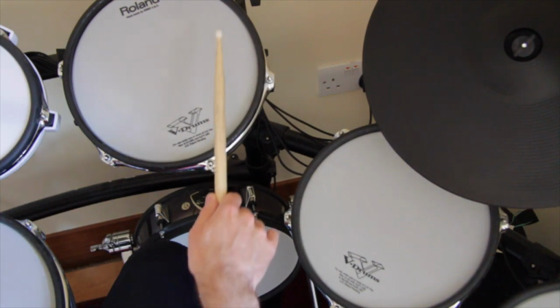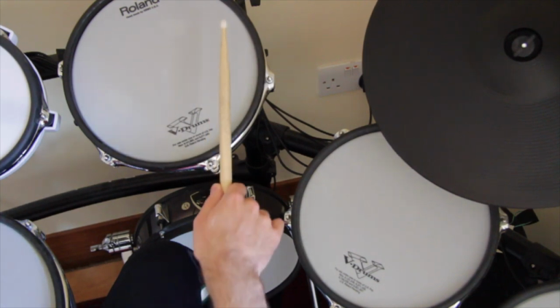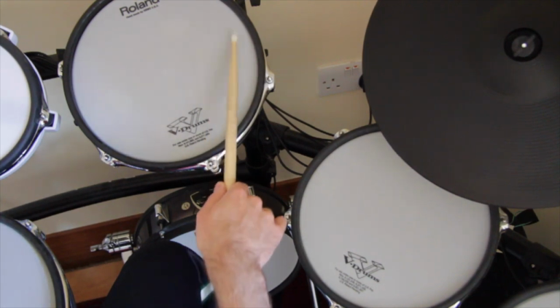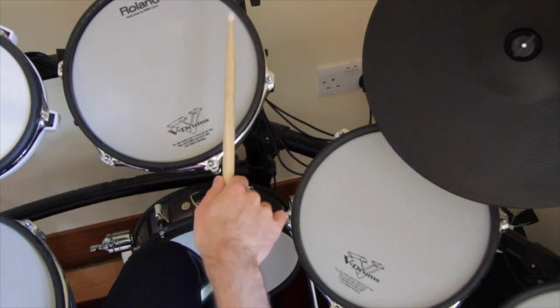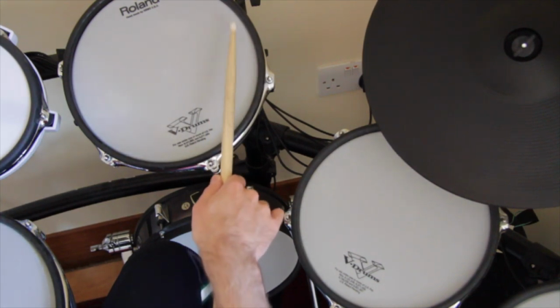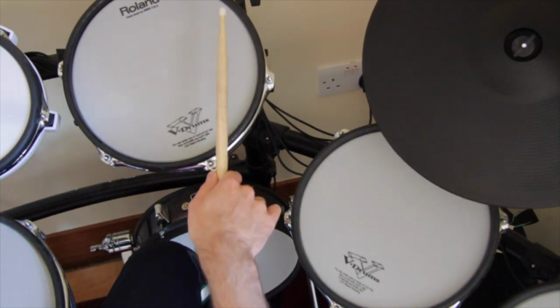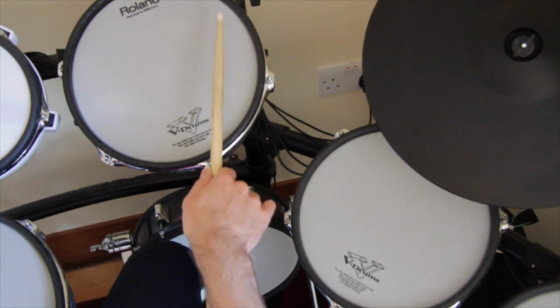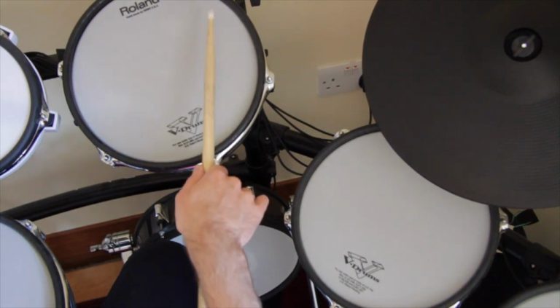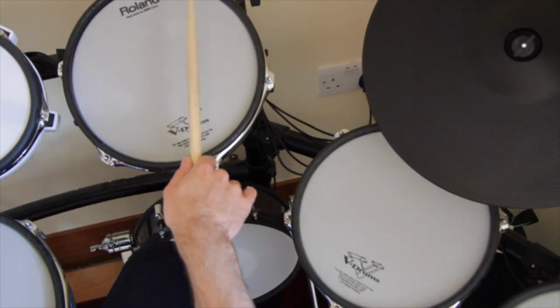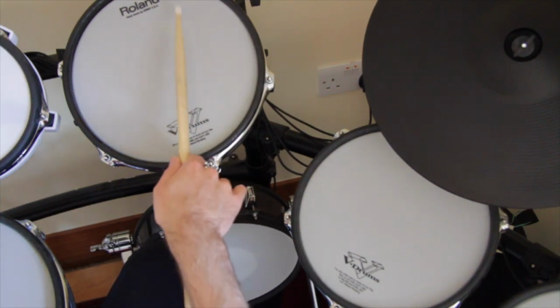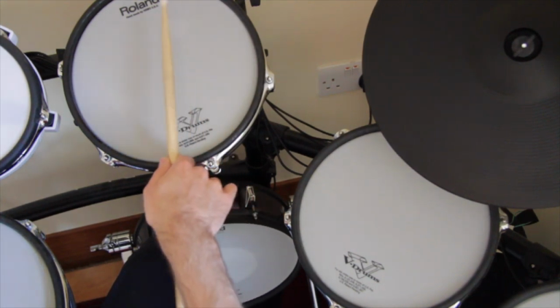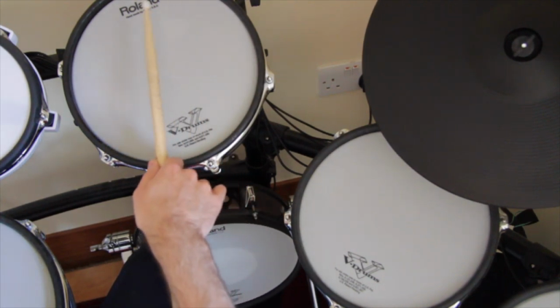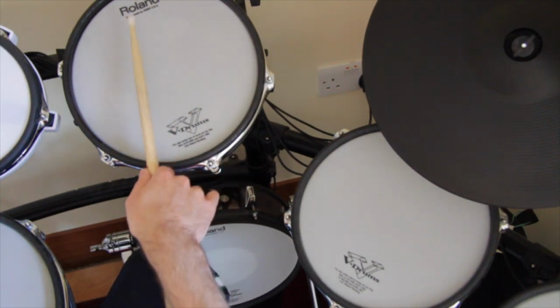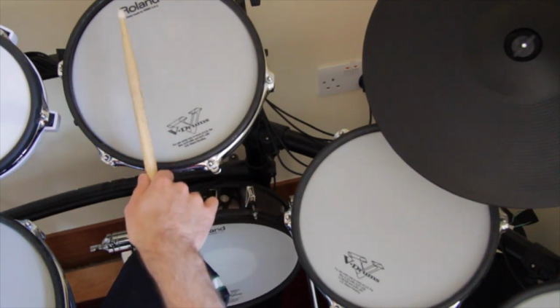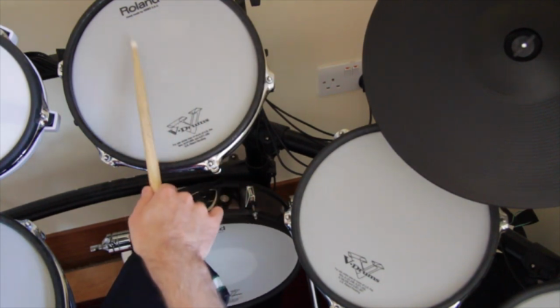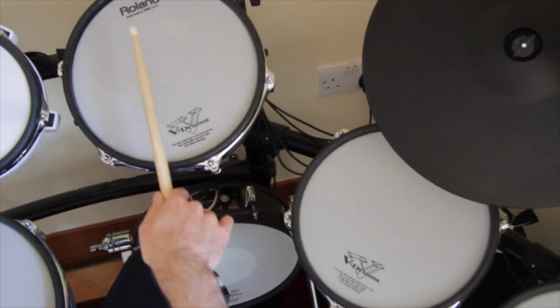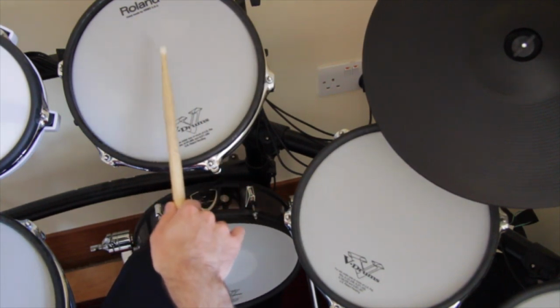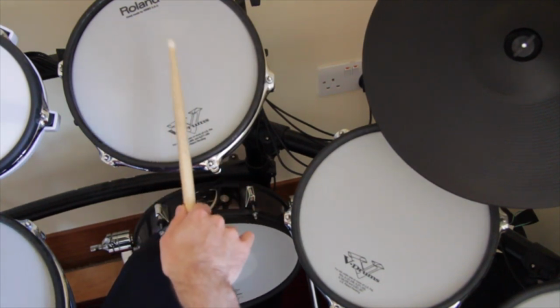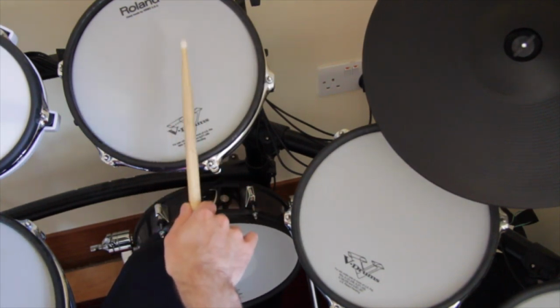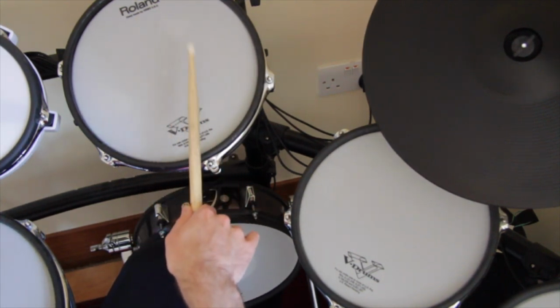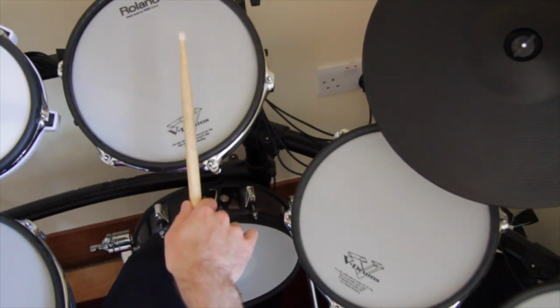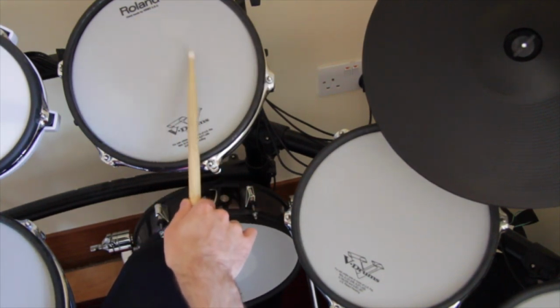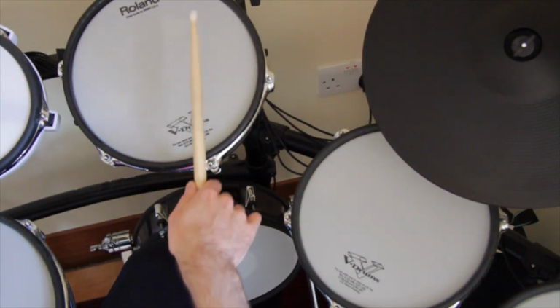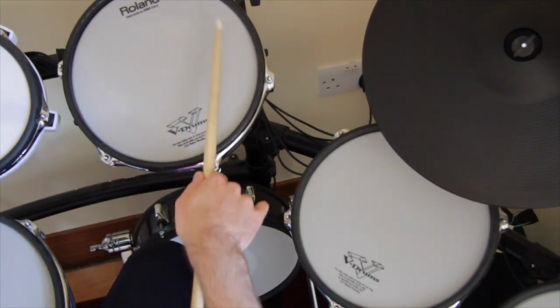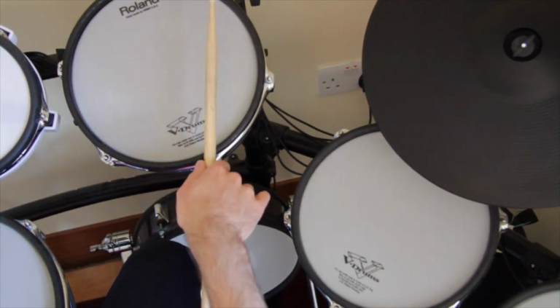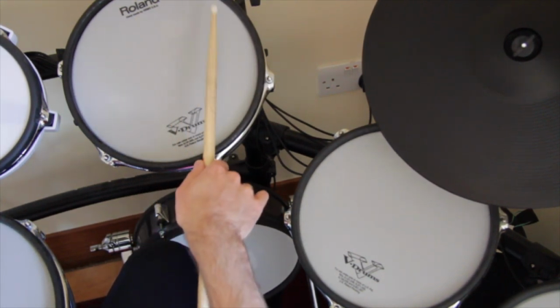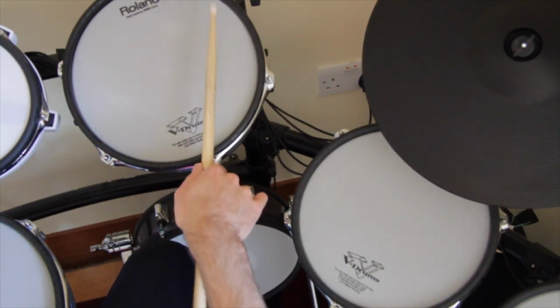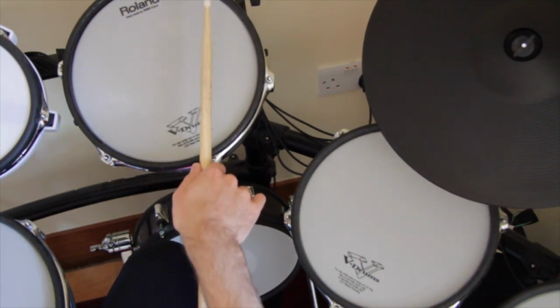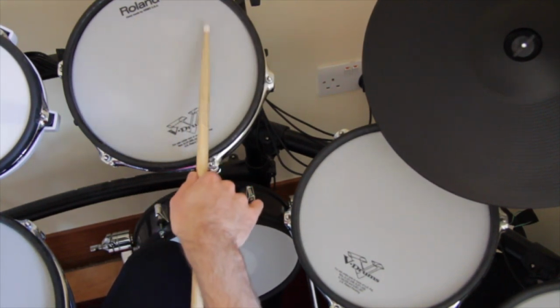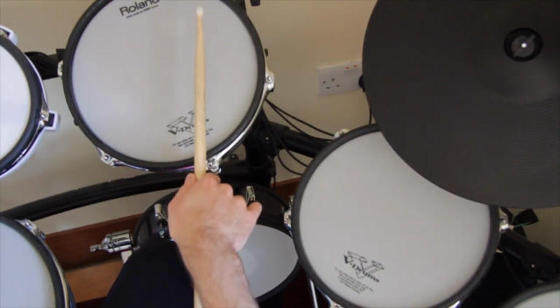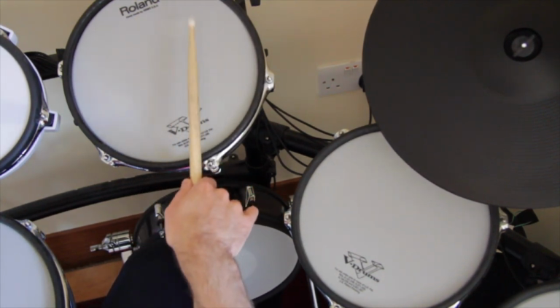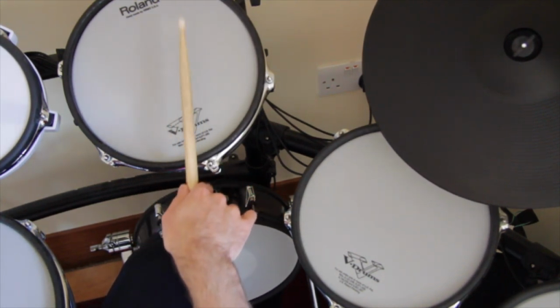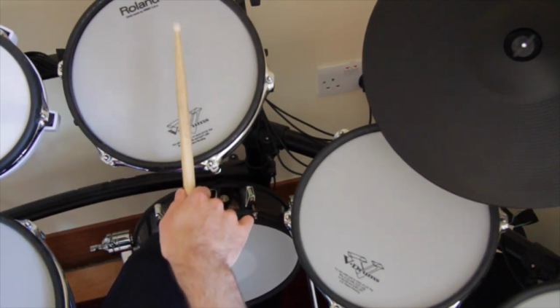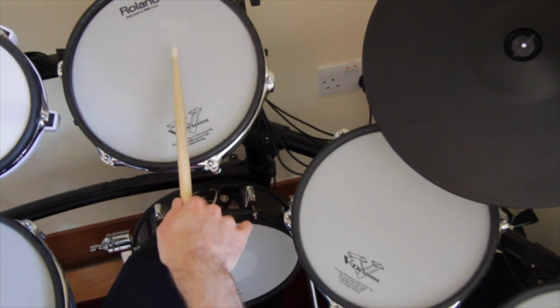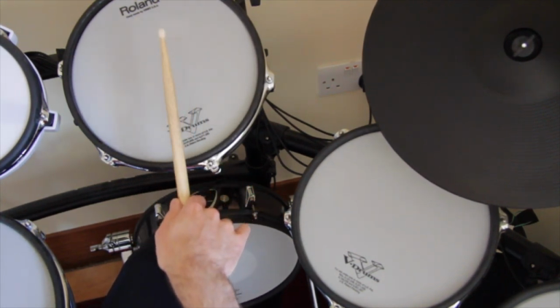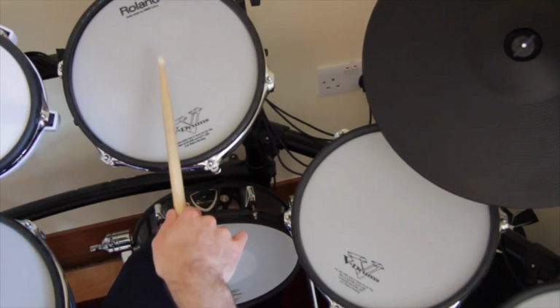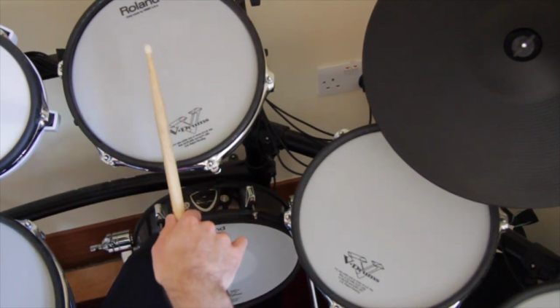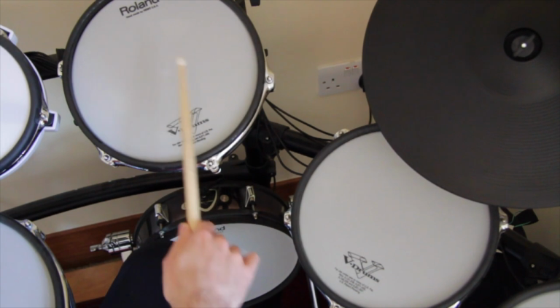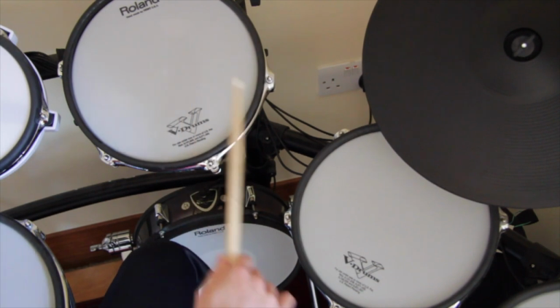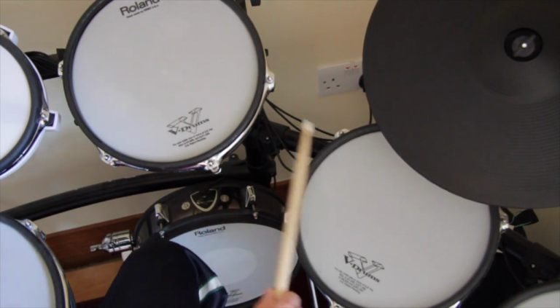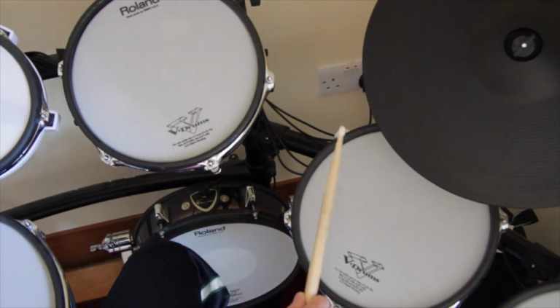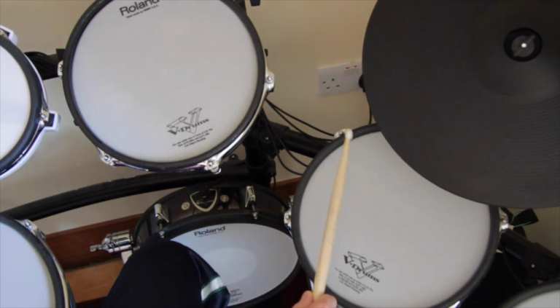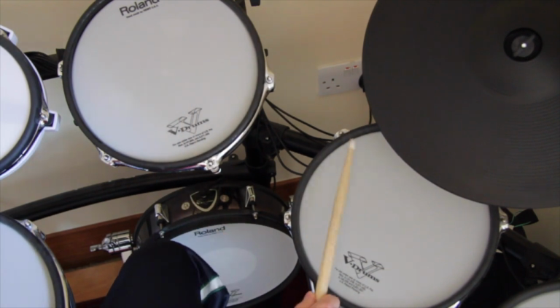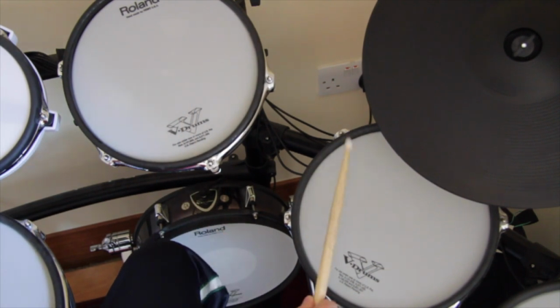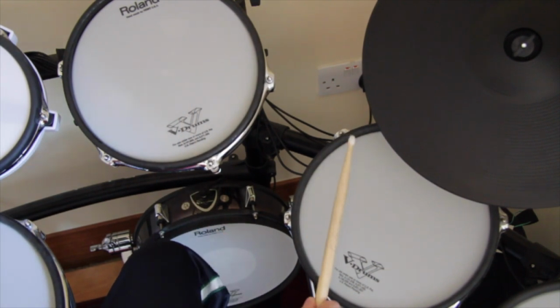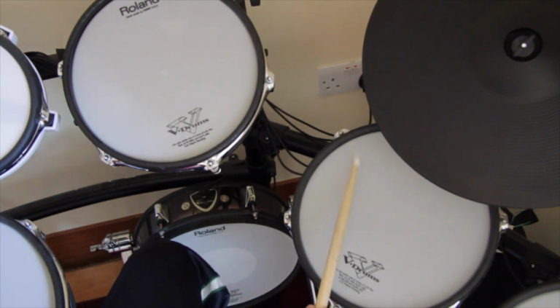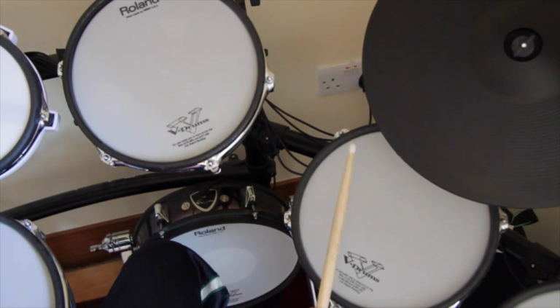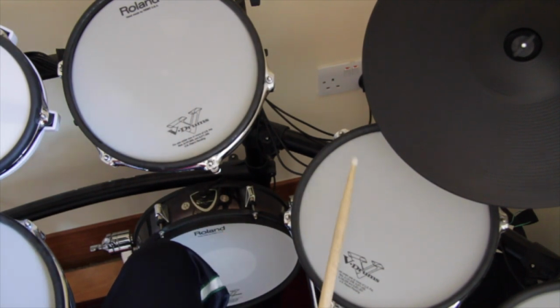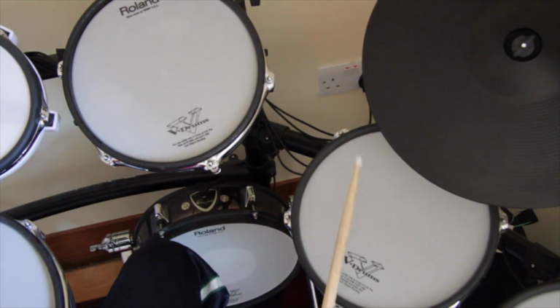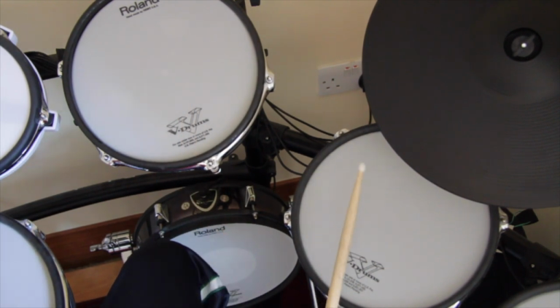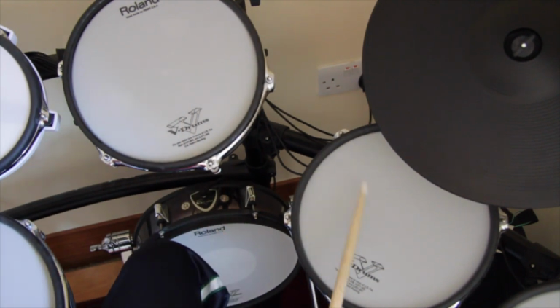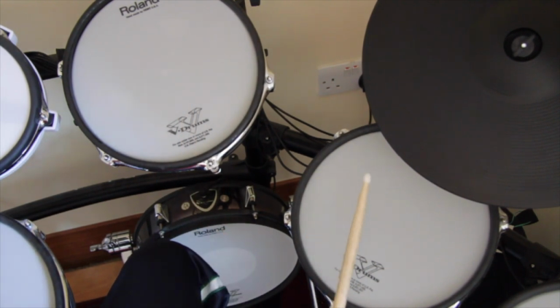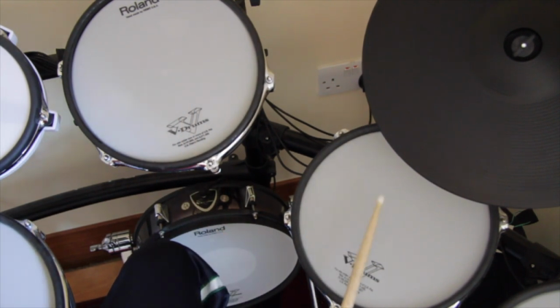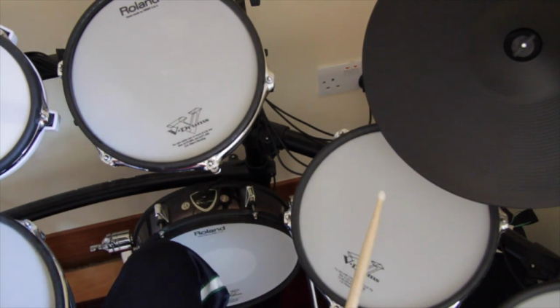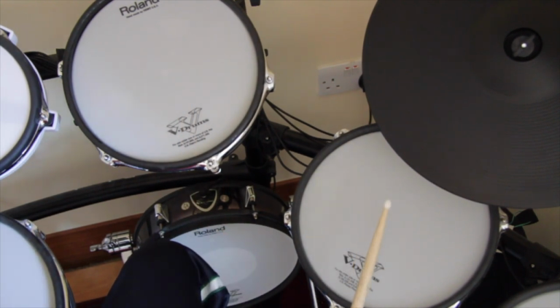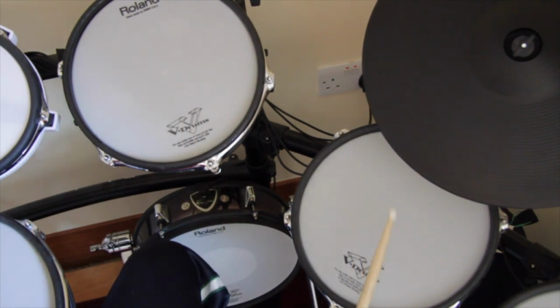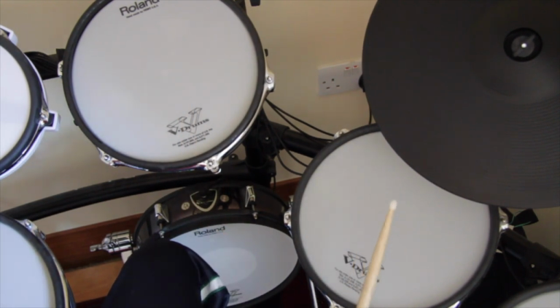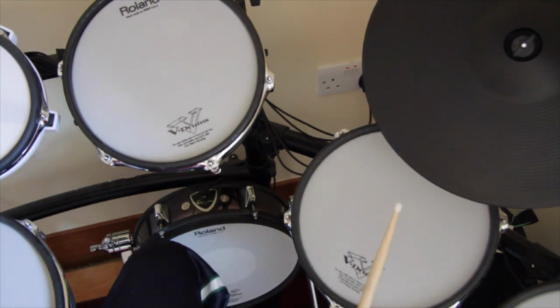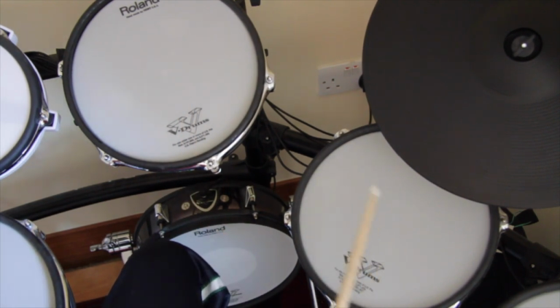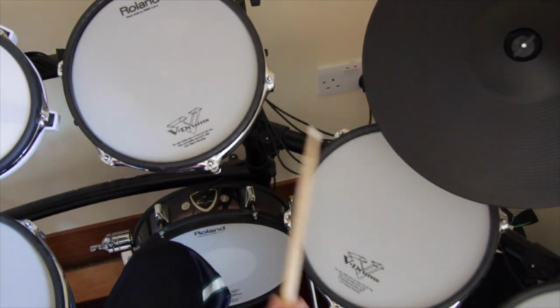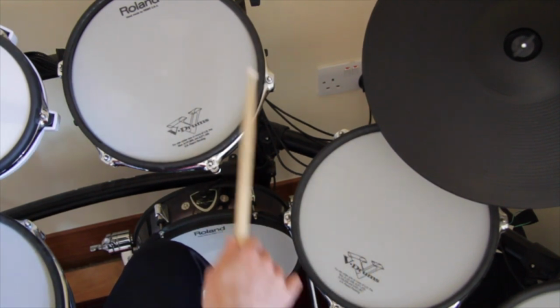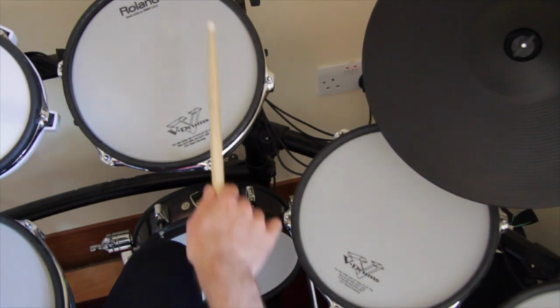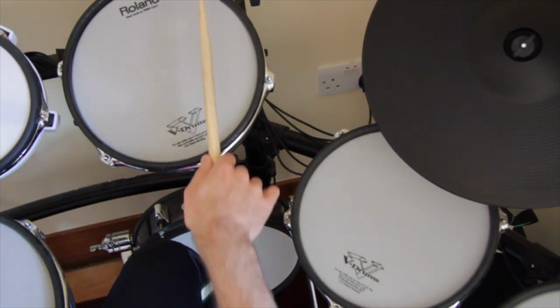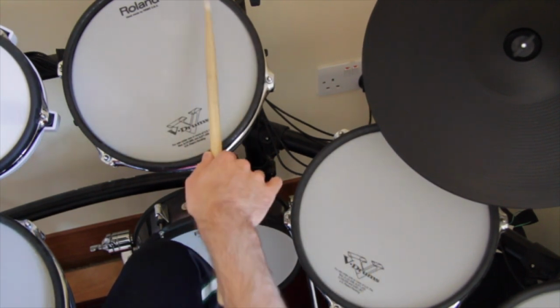Welcome to V-Drum Tips! These two PD105 pads trigger the same sound and are set up with the same settings.